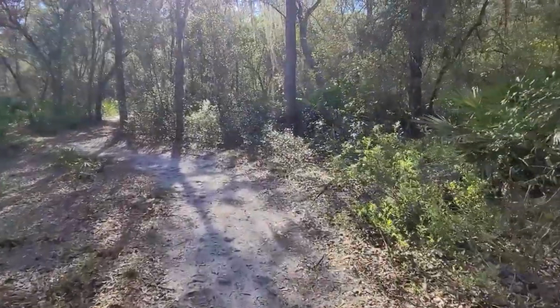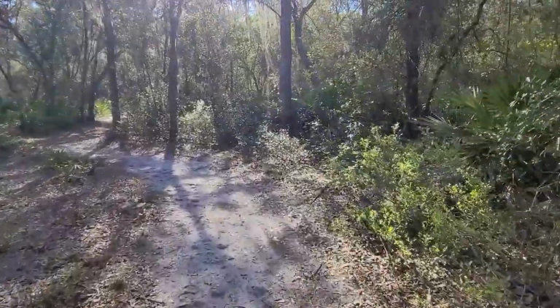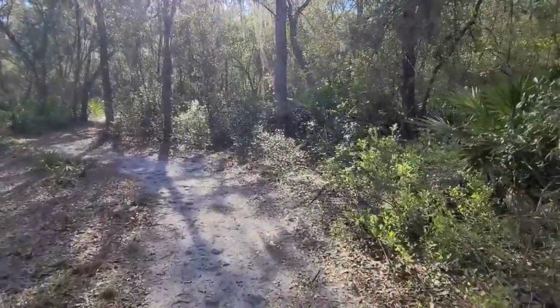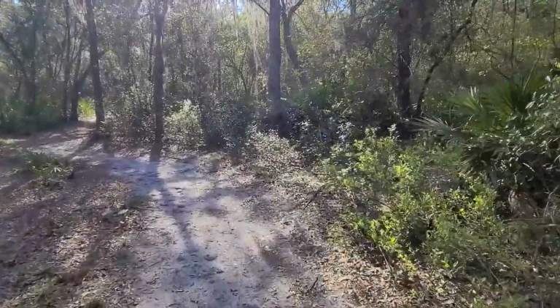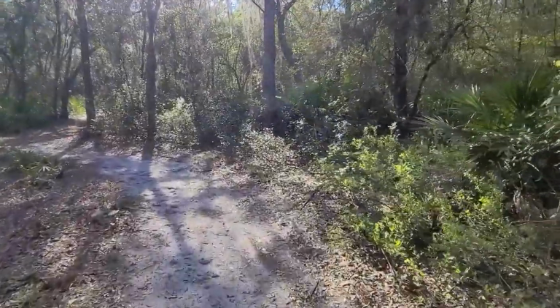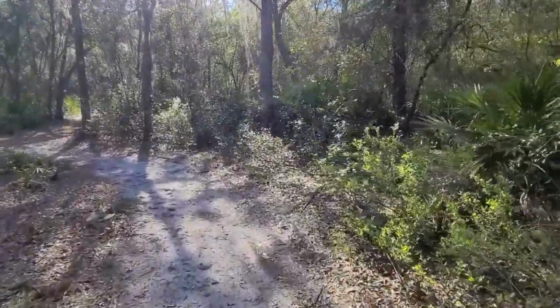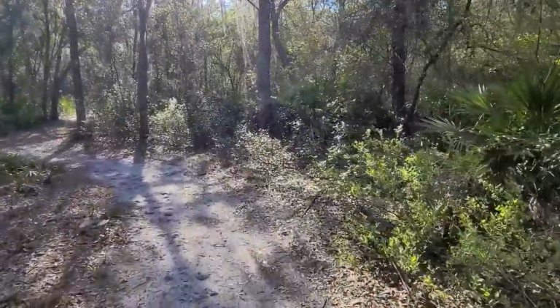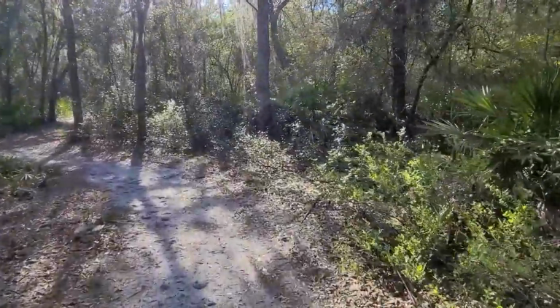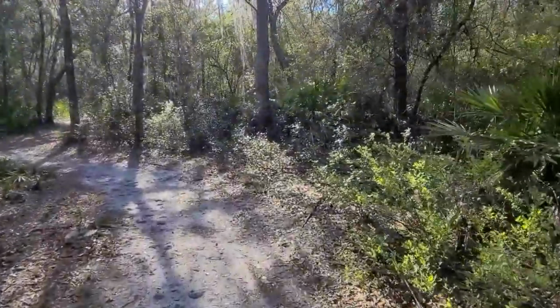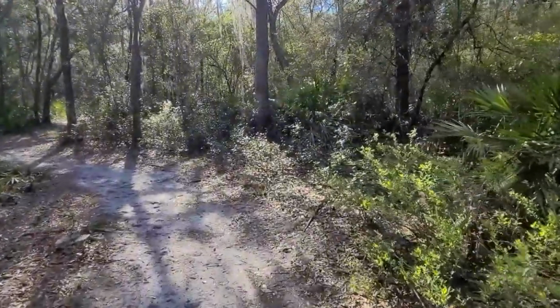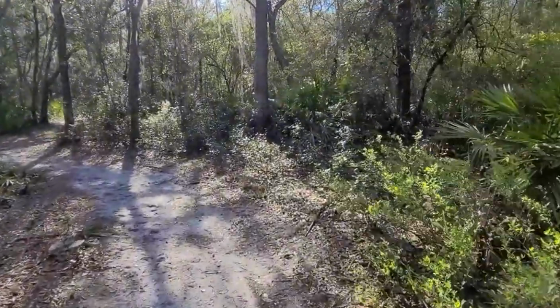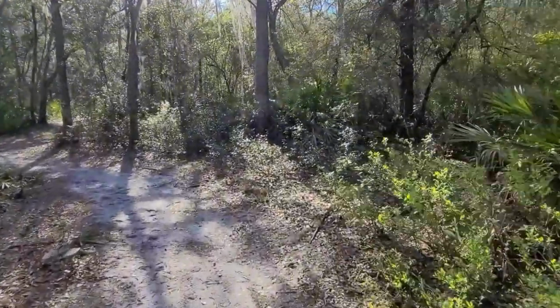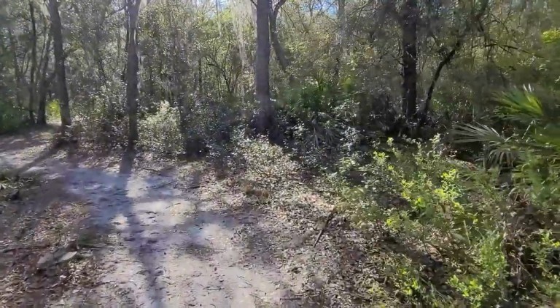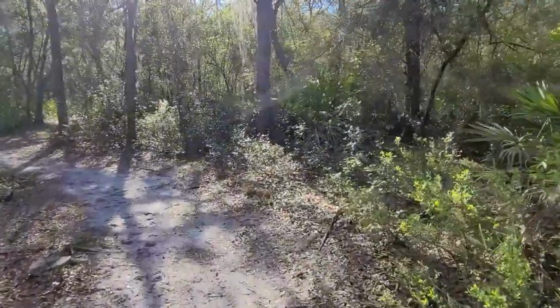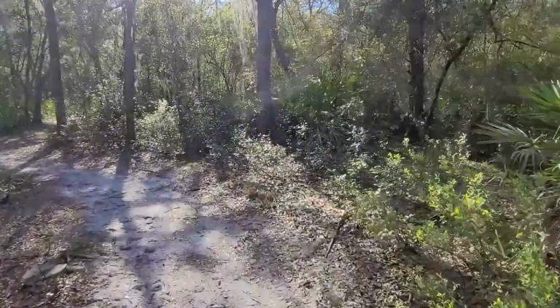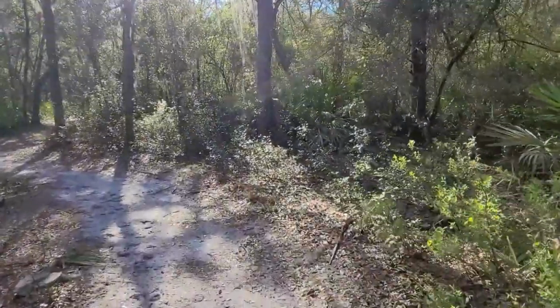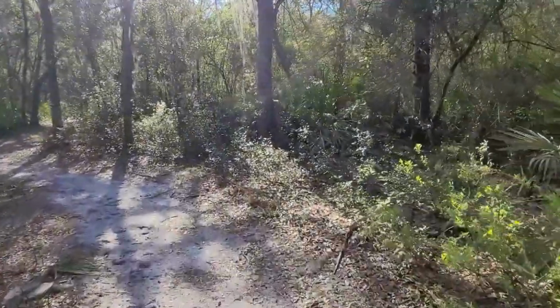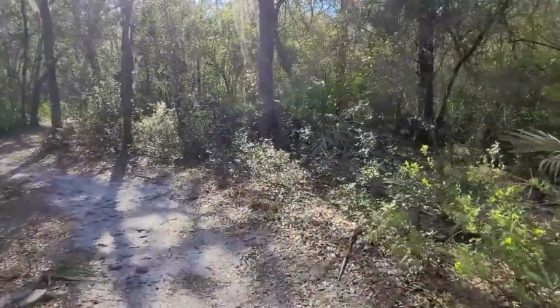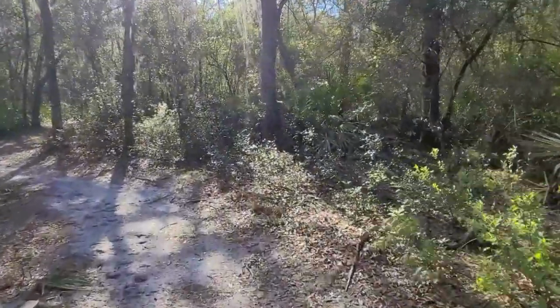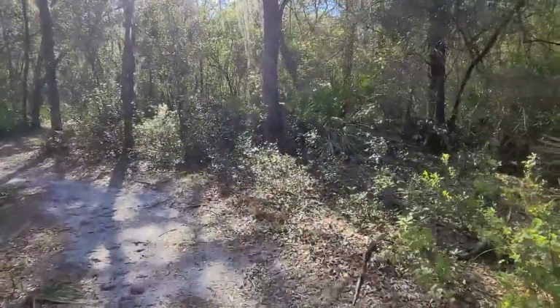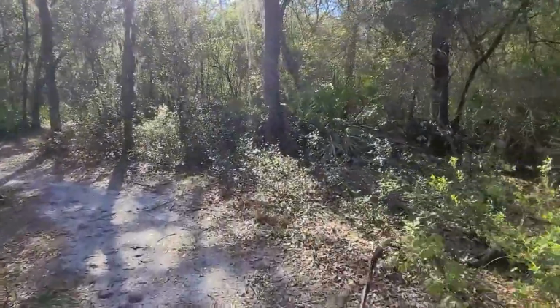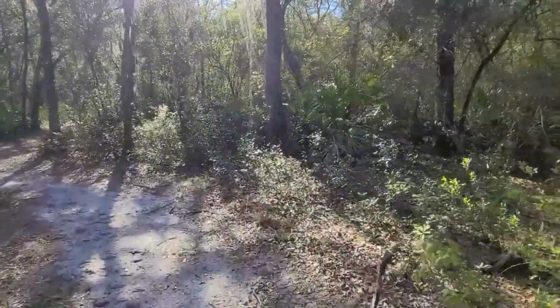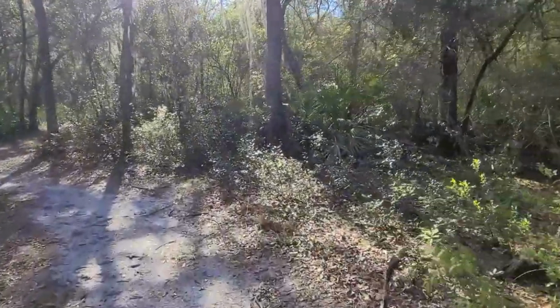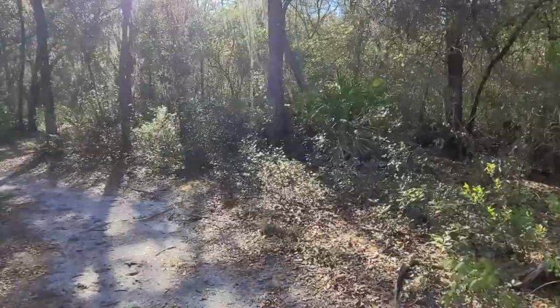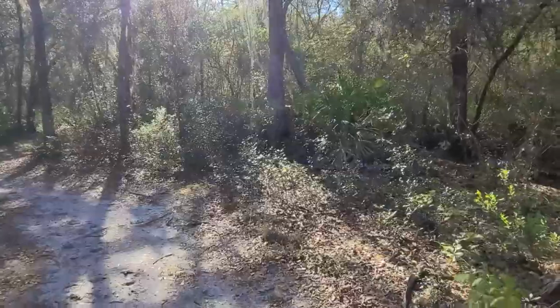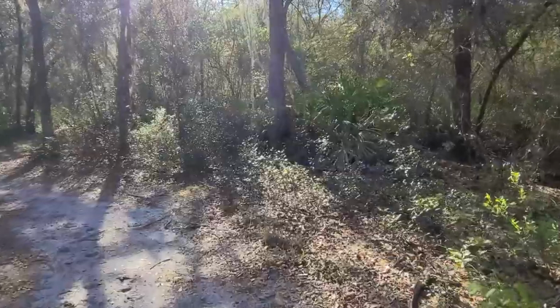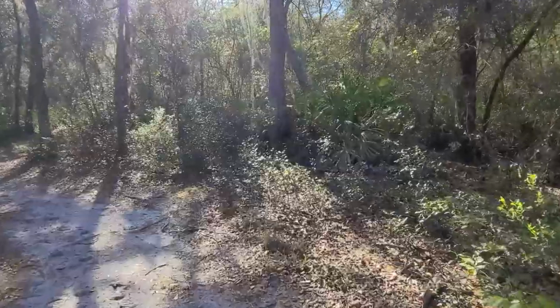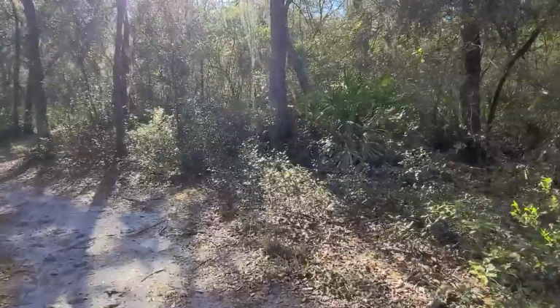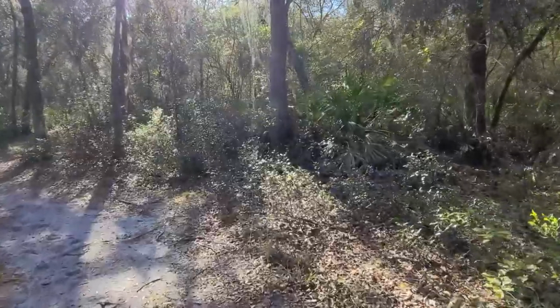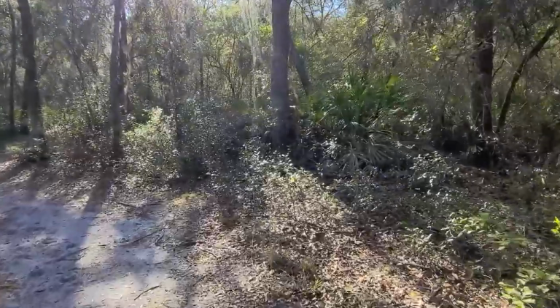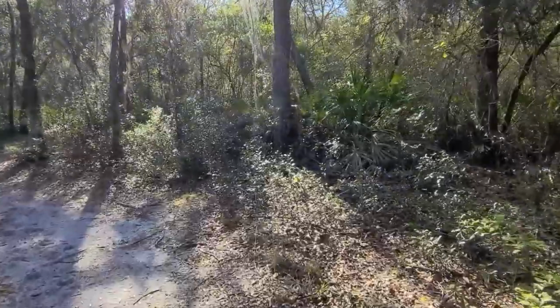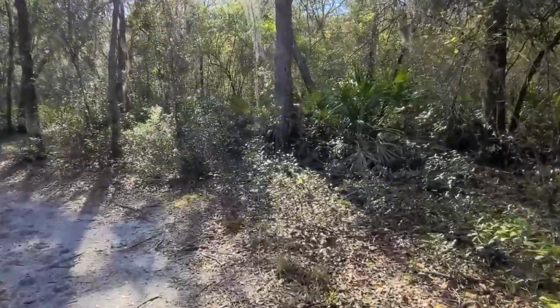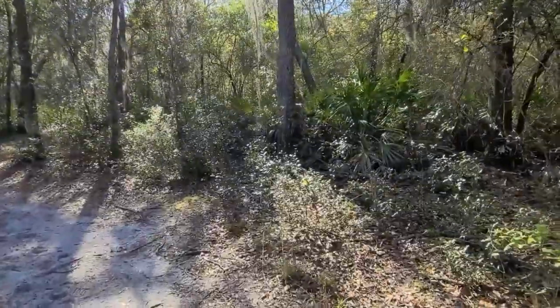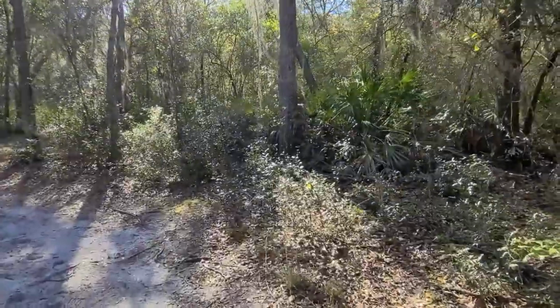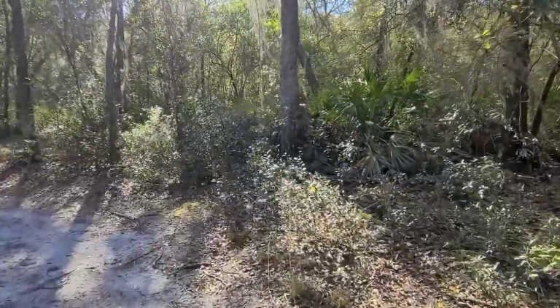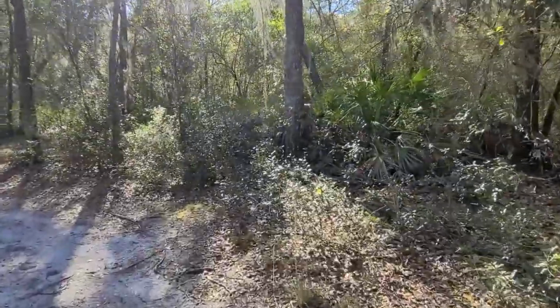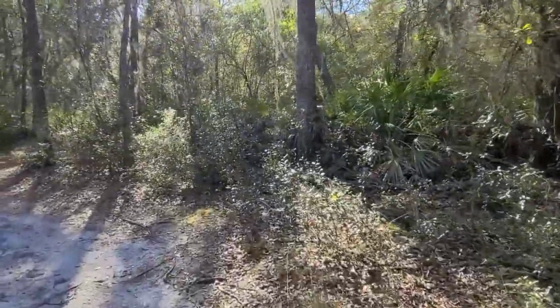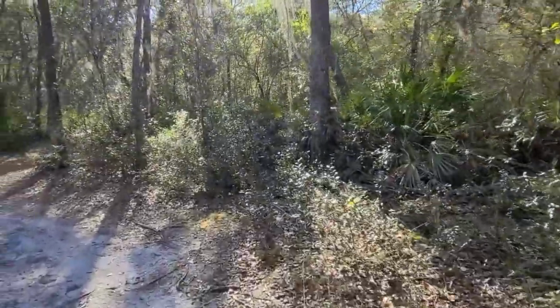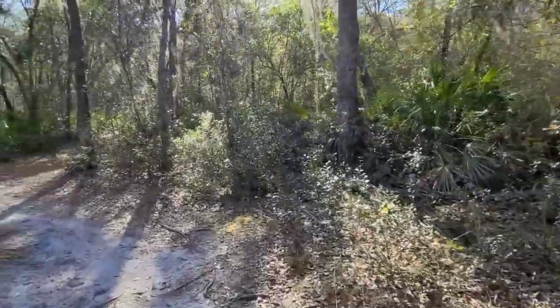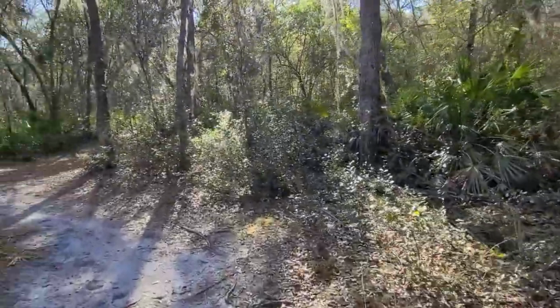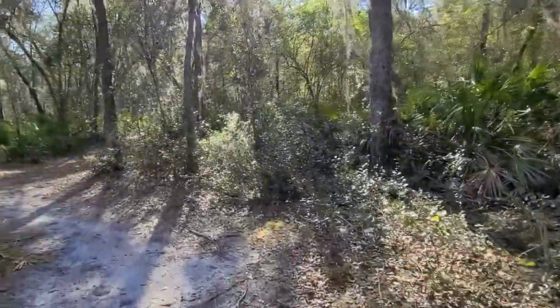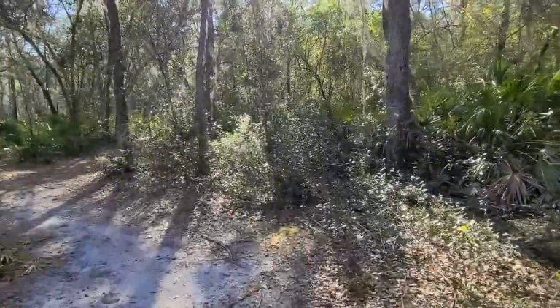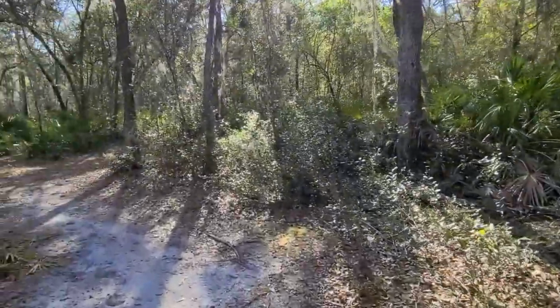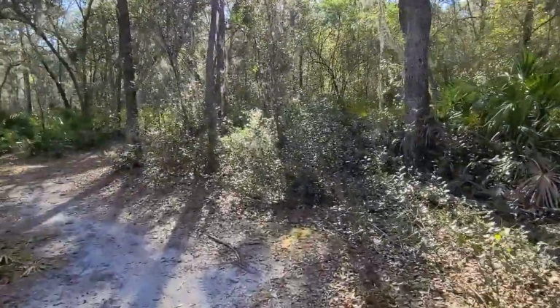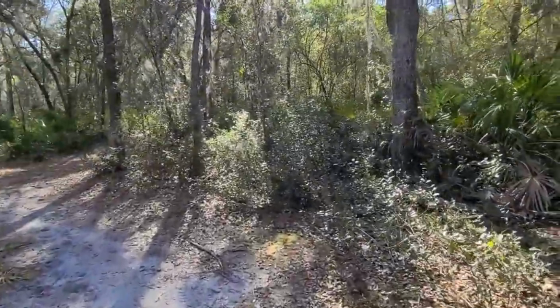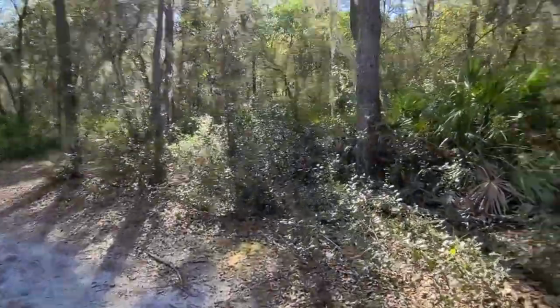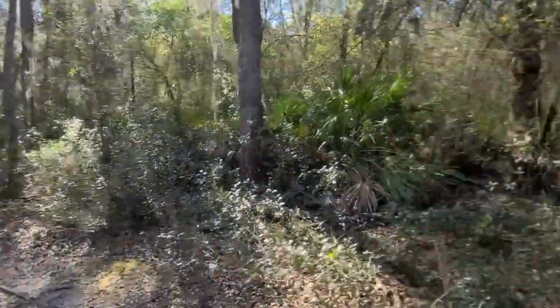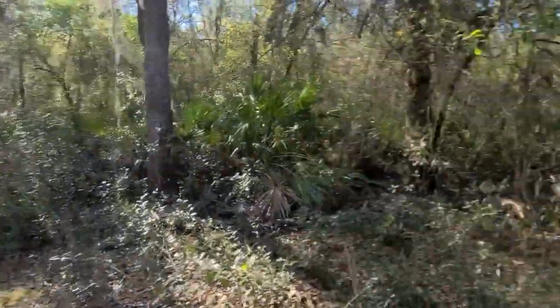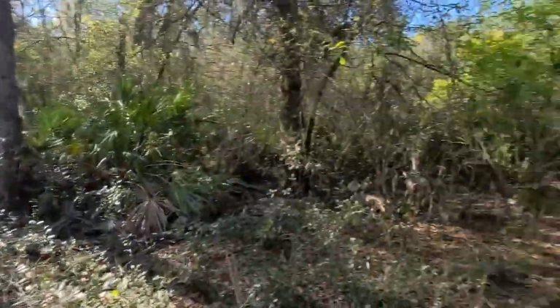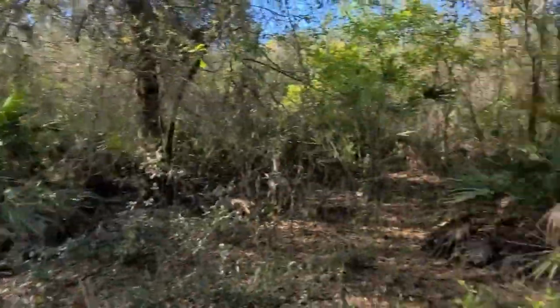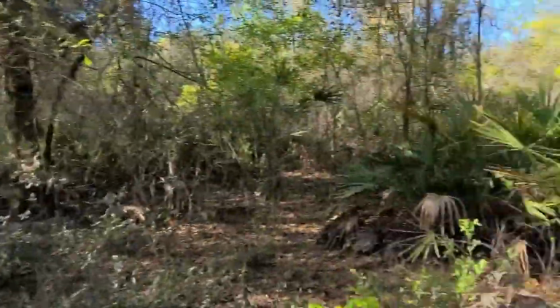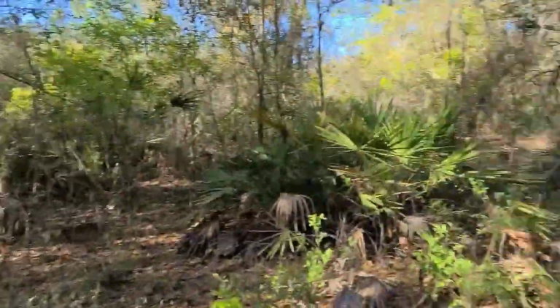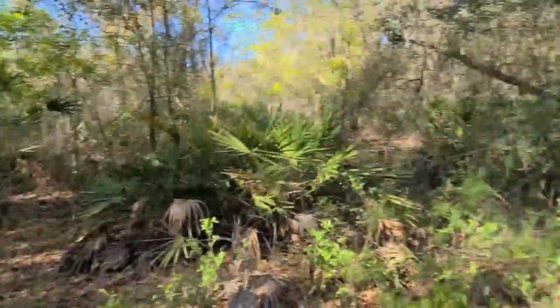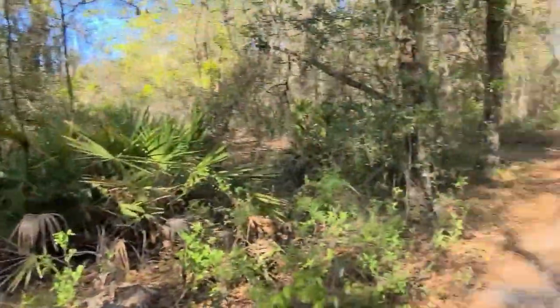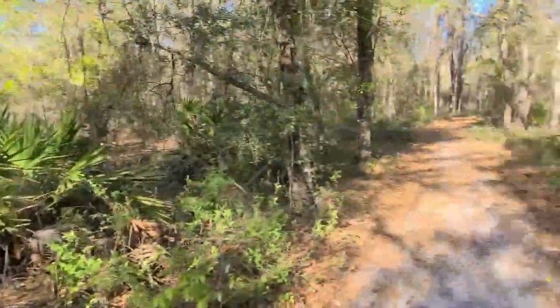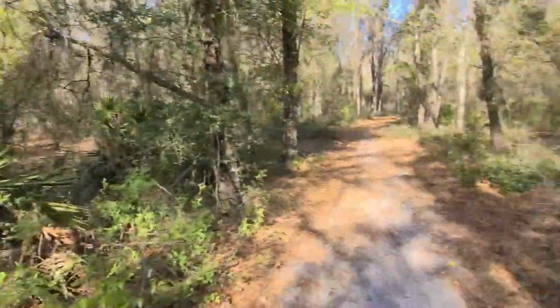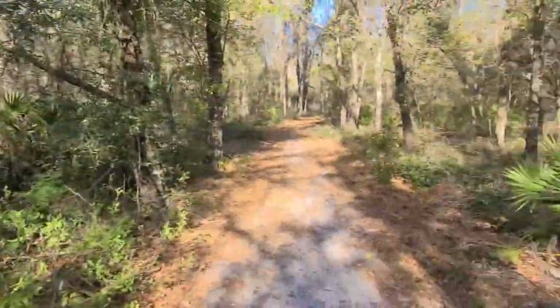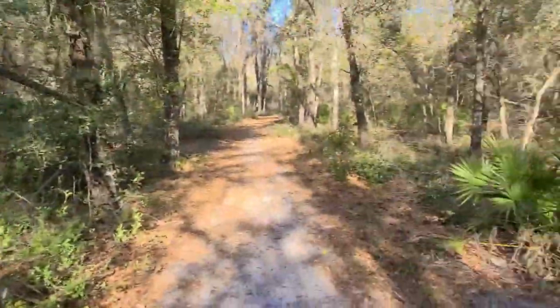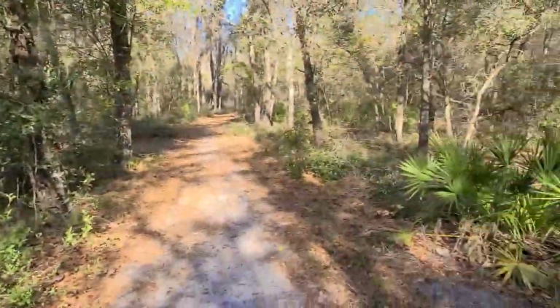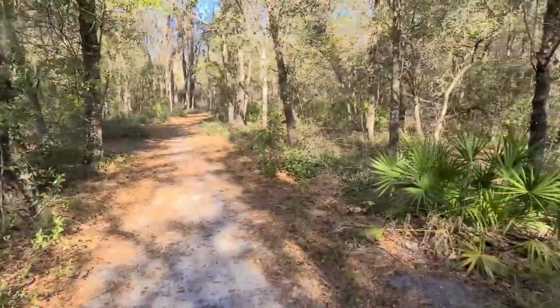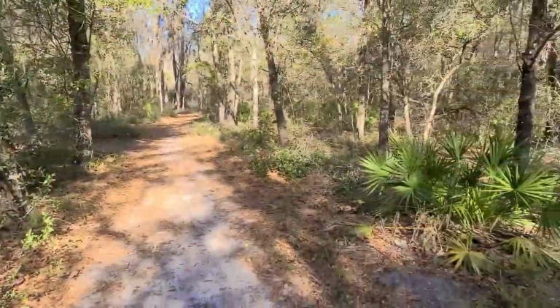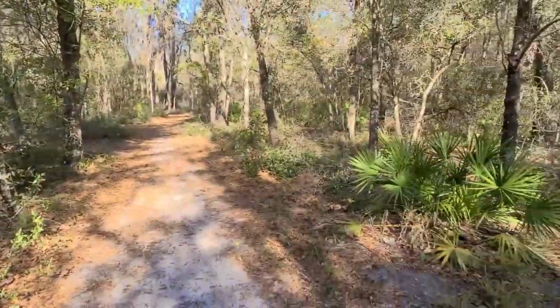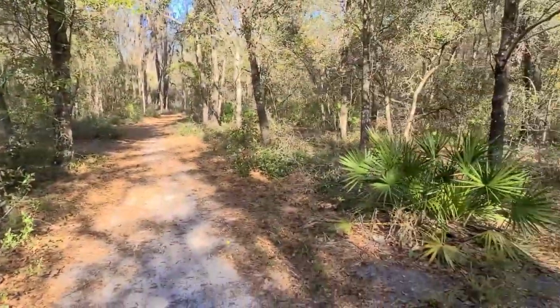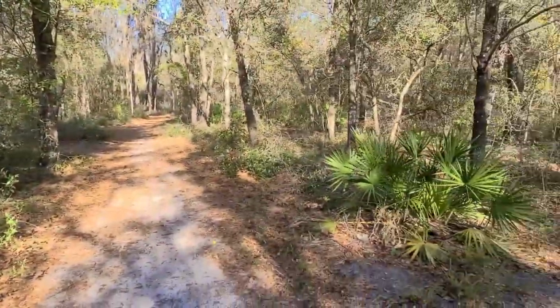We're up here in Gainesville — this is near Gainesville. My wife's having surgery today. Hope everything's going to be okay for her.